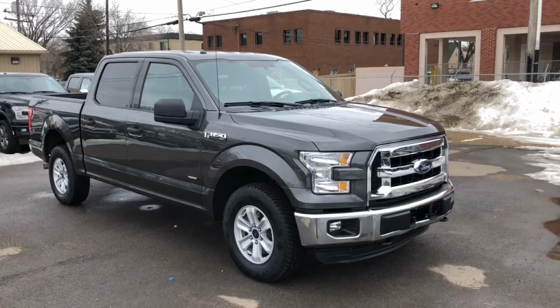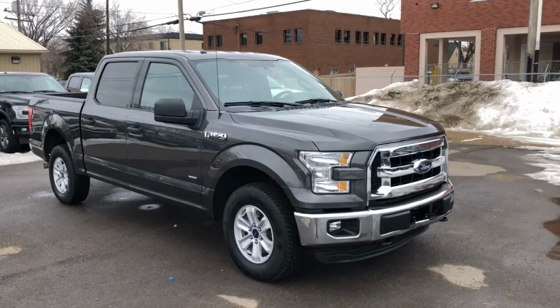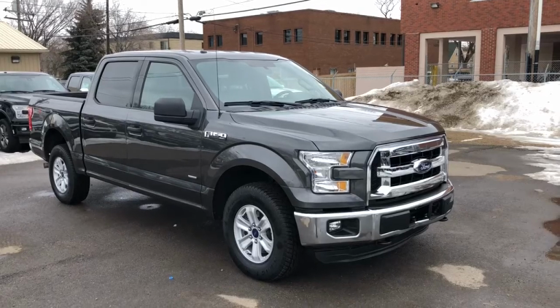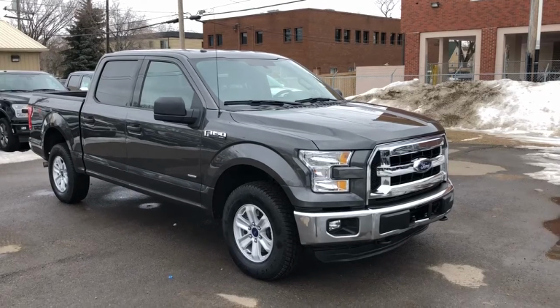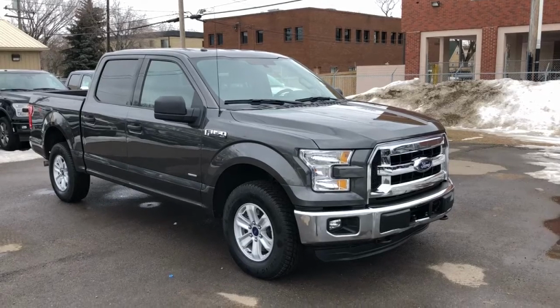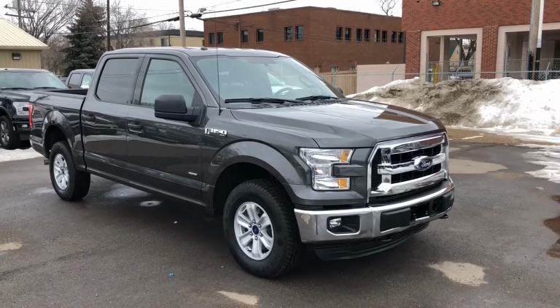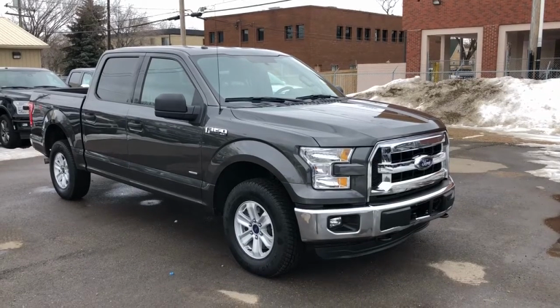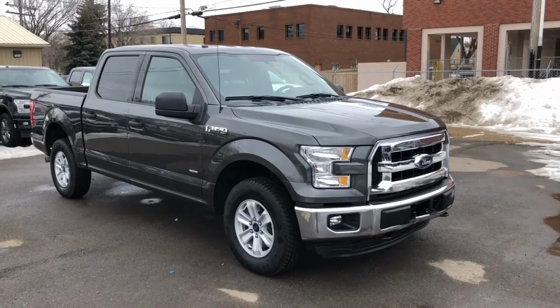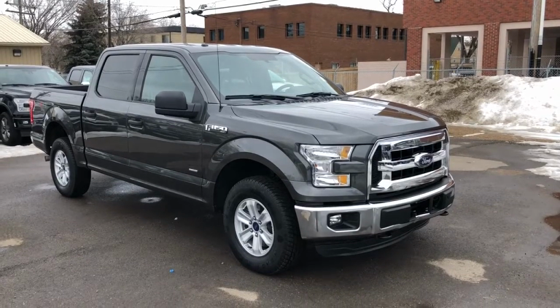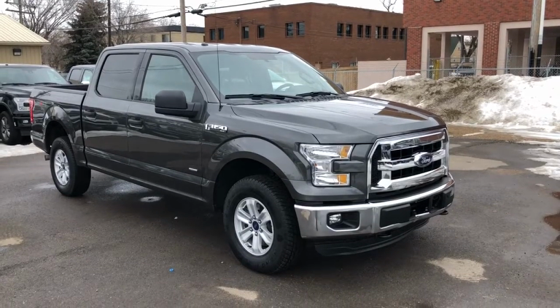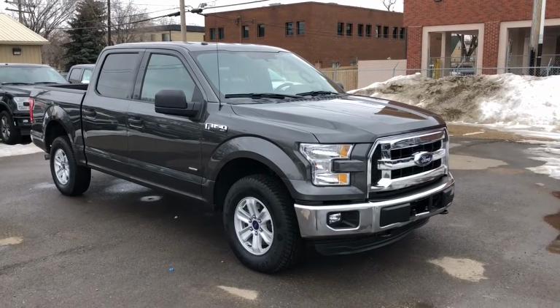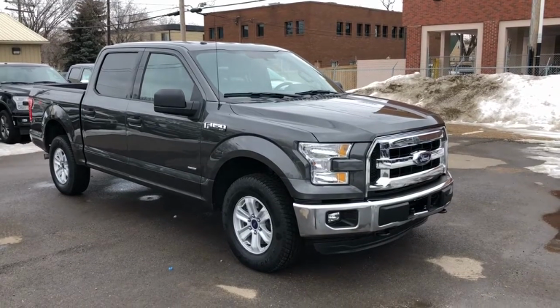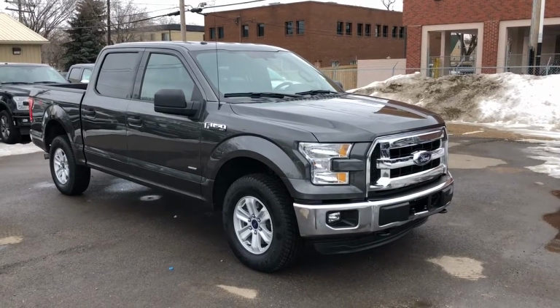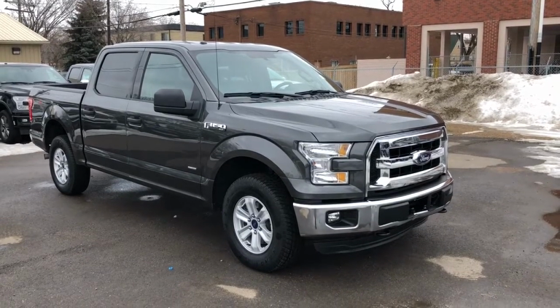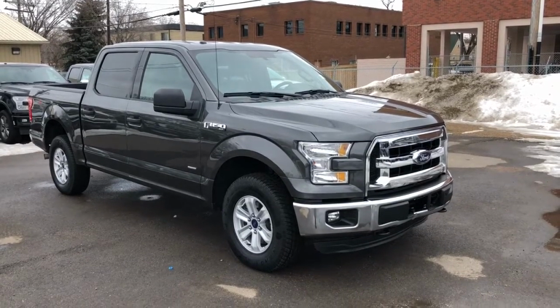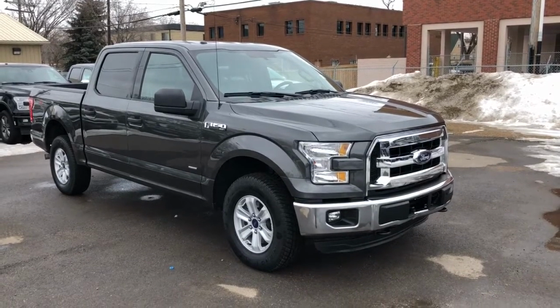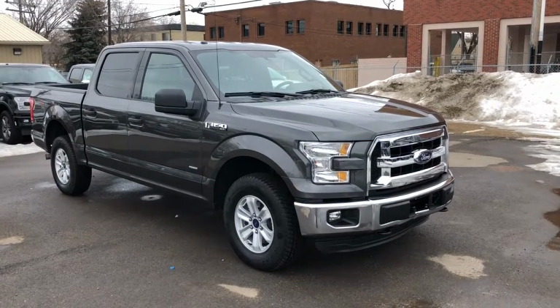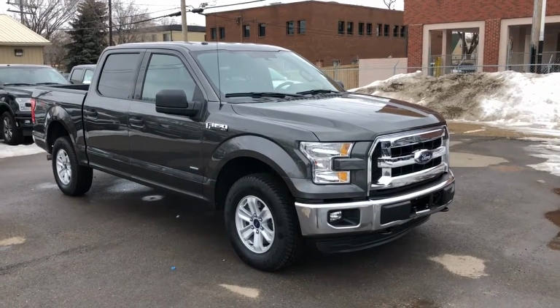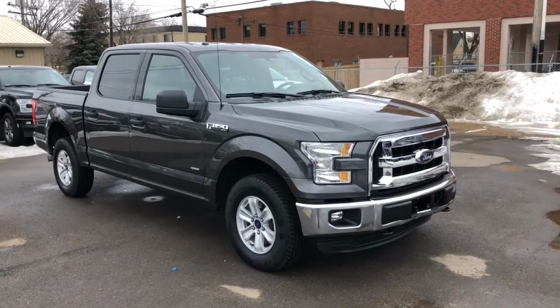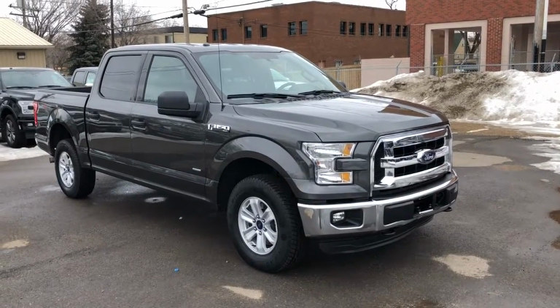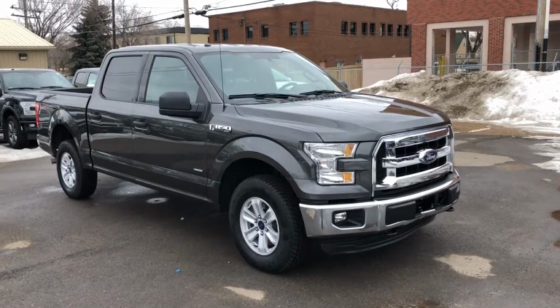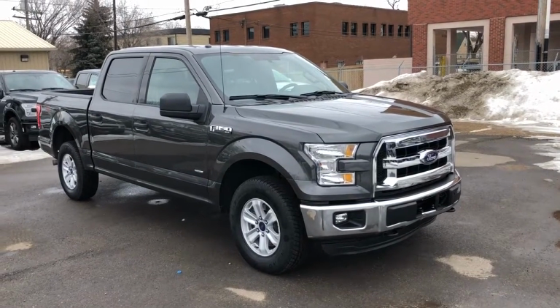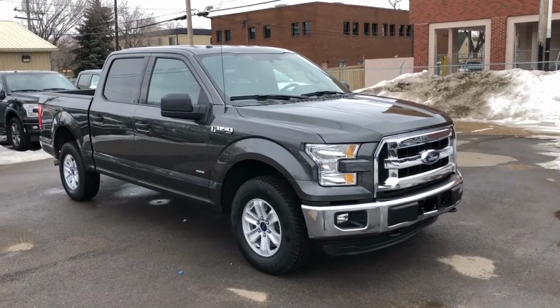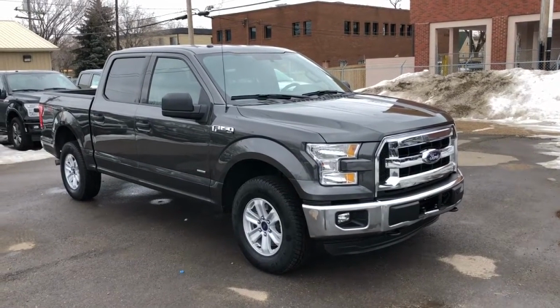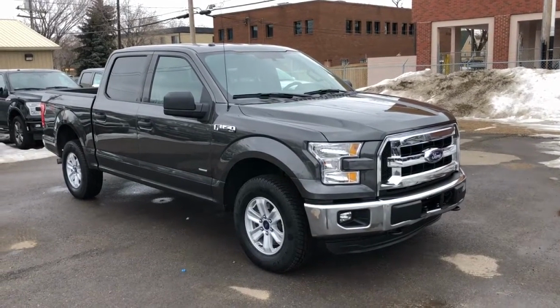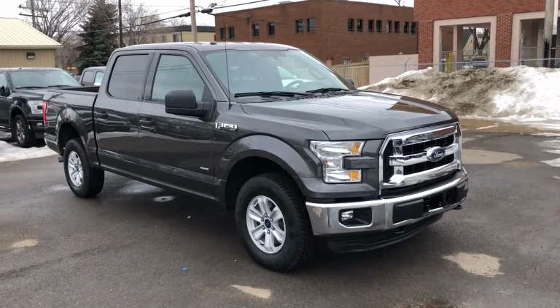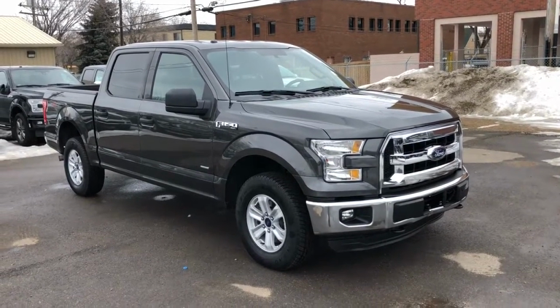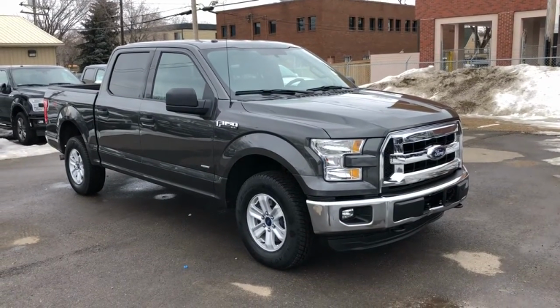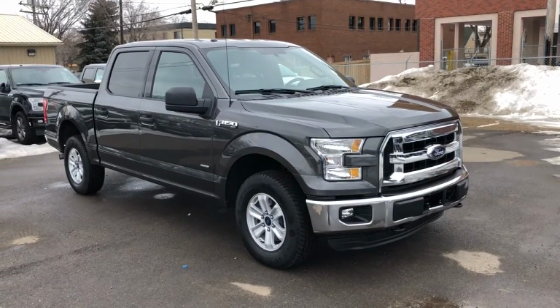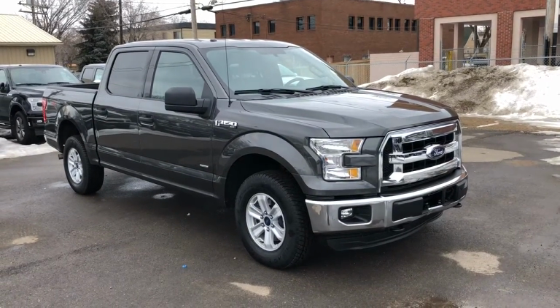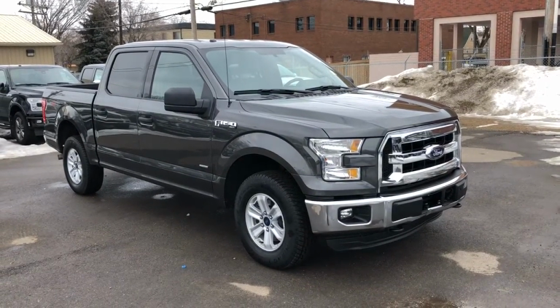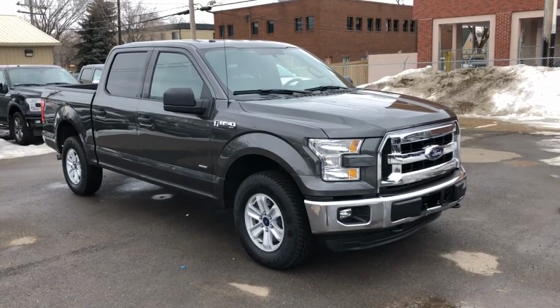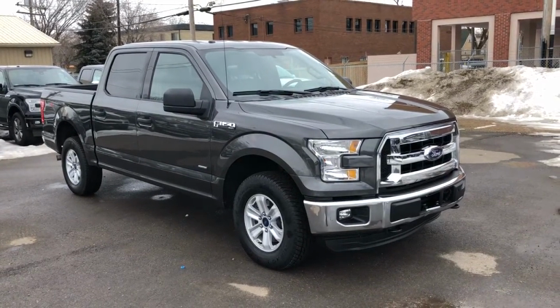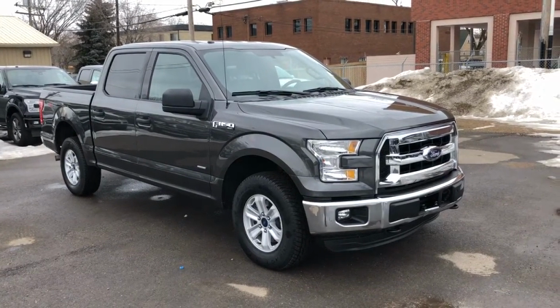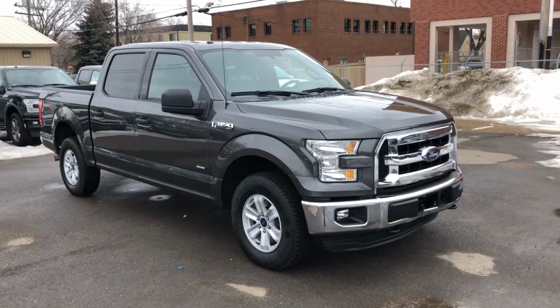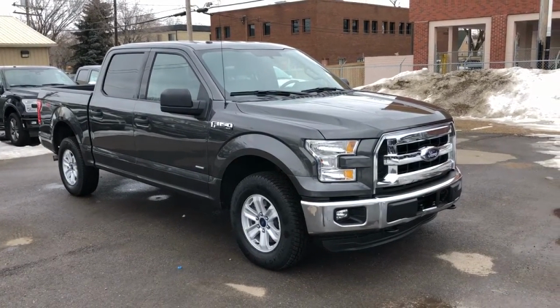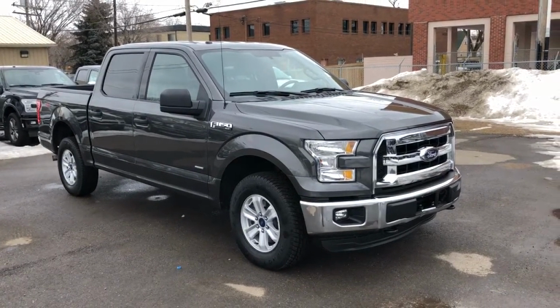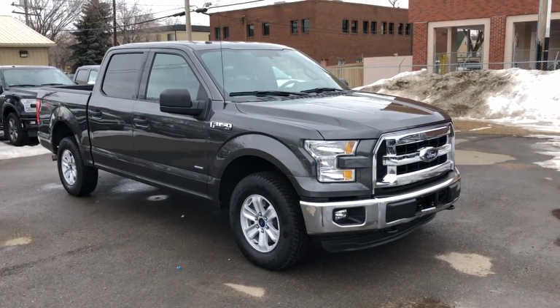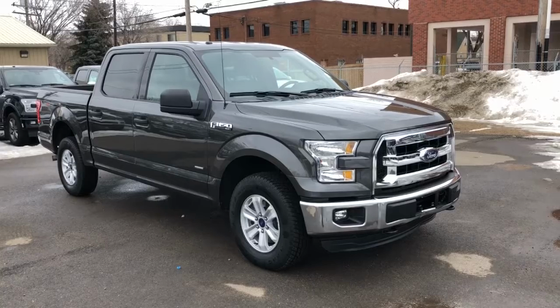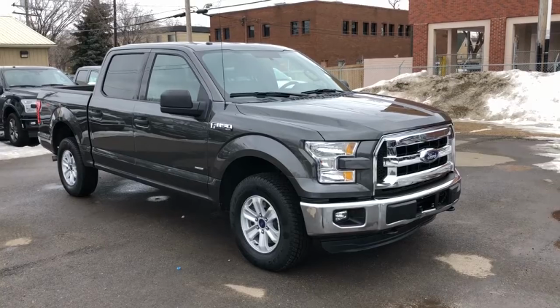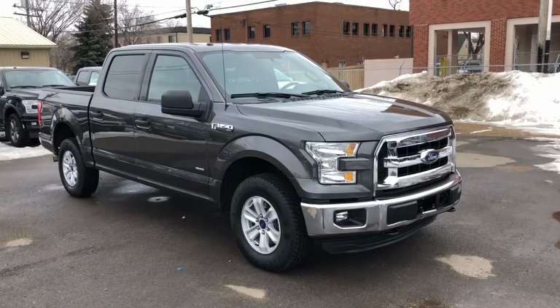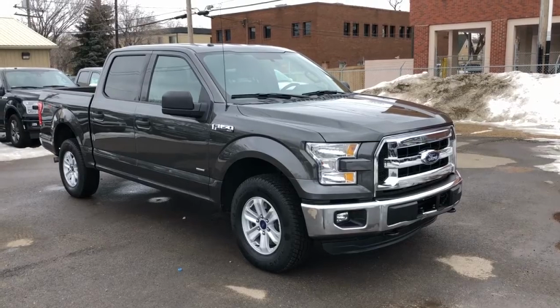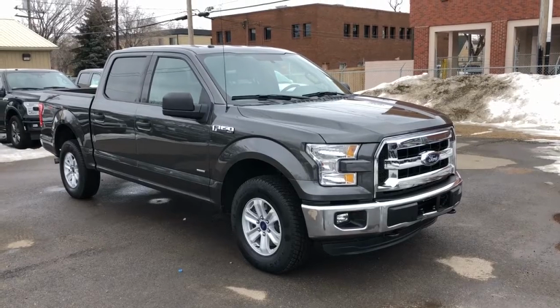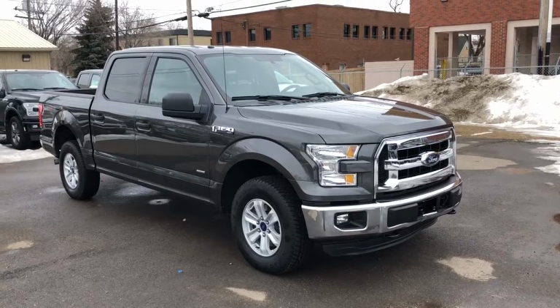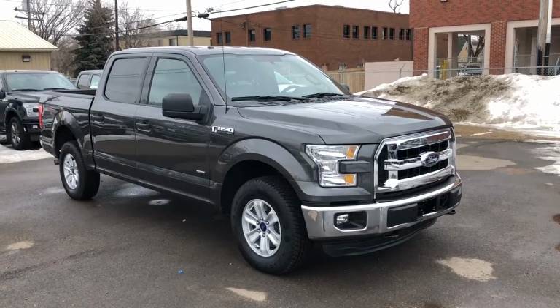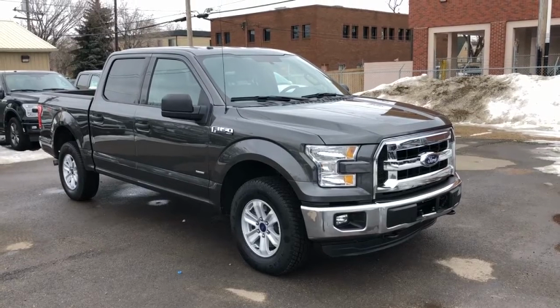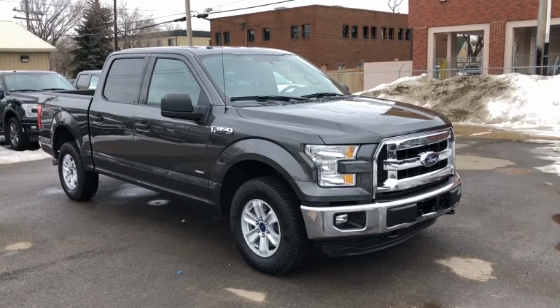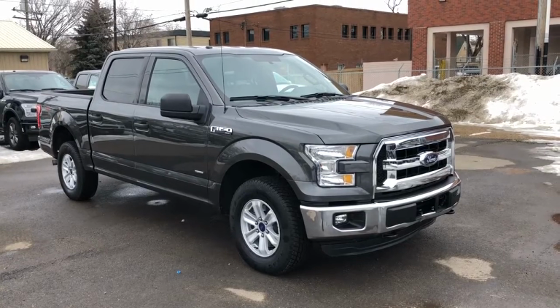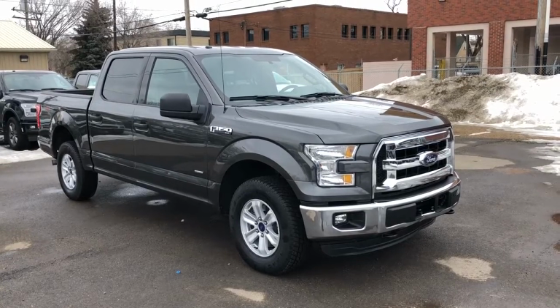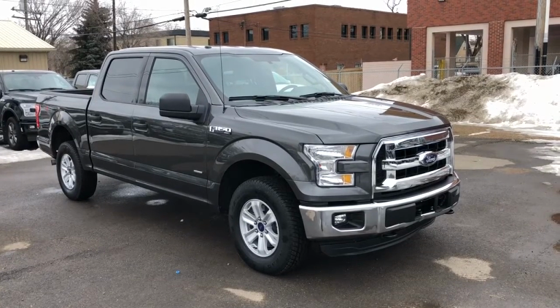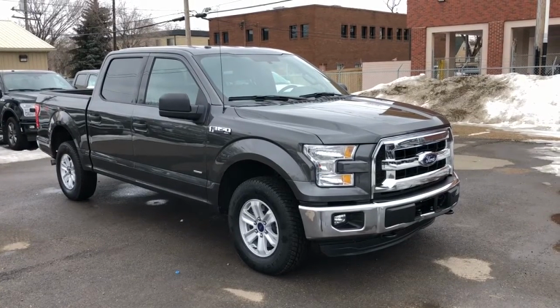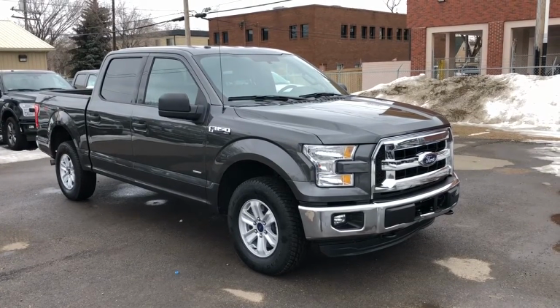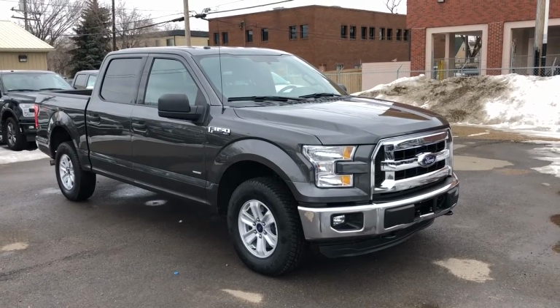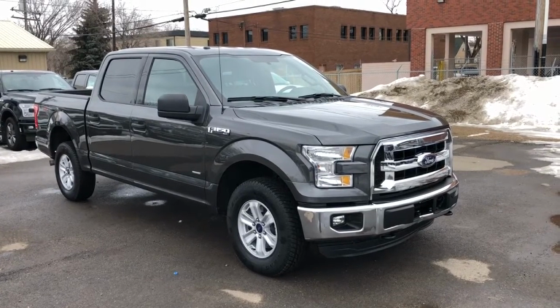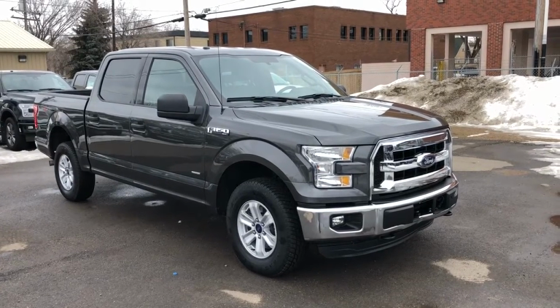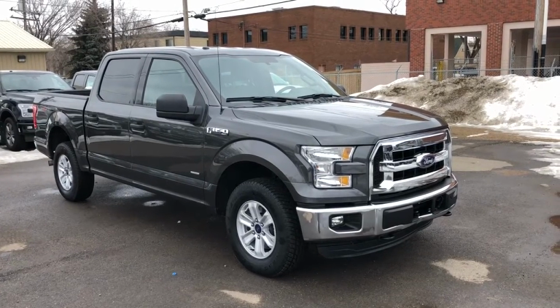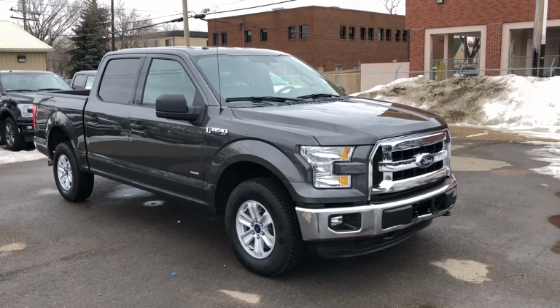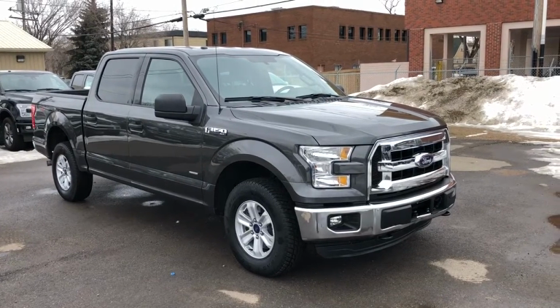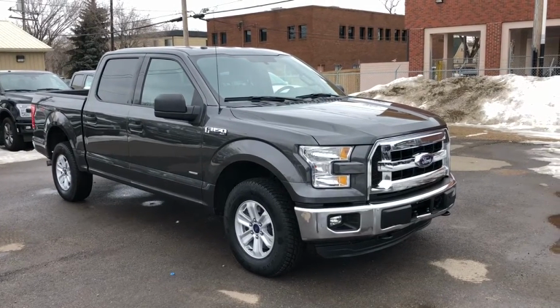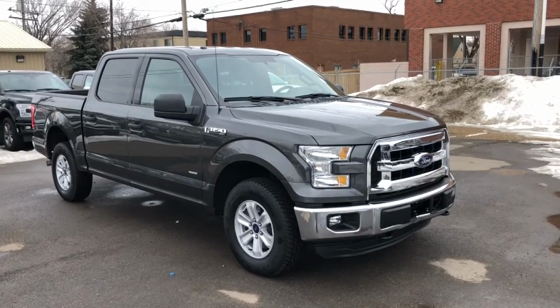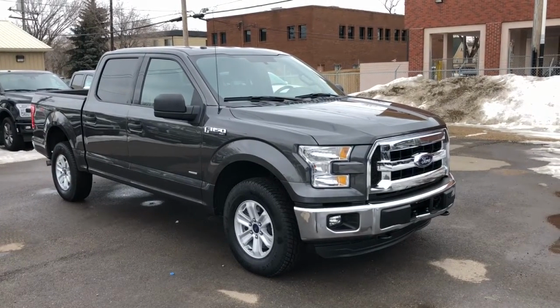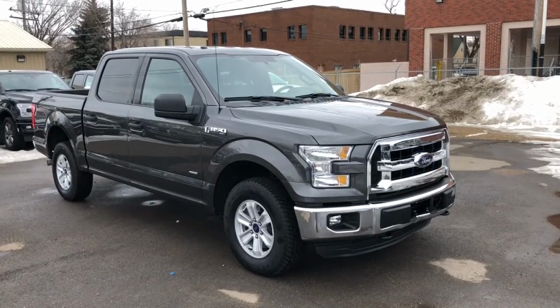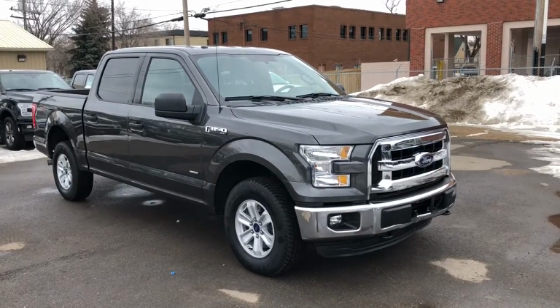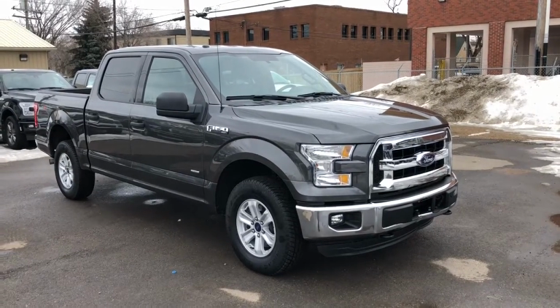Hey, it's Lindsay once again at Waterloo Ford Lincoln. Today I'm giving you a quick look at this 2015 Ford F-150 XLT in grey.